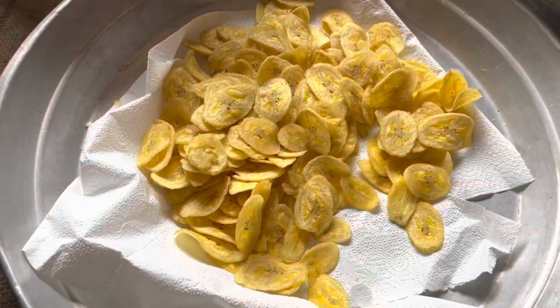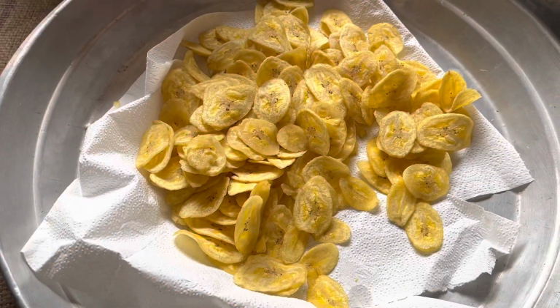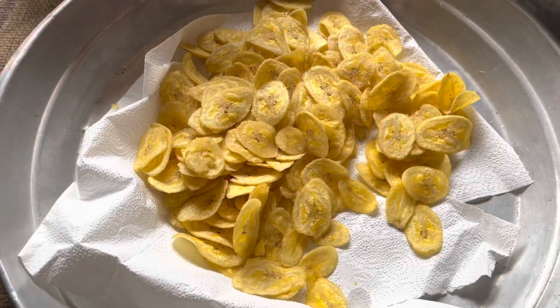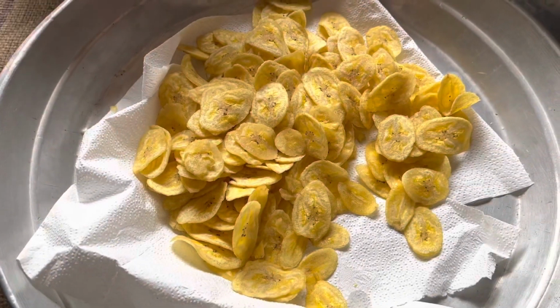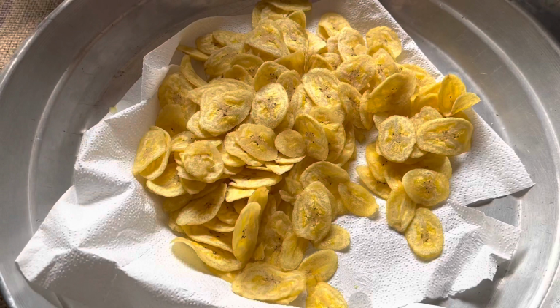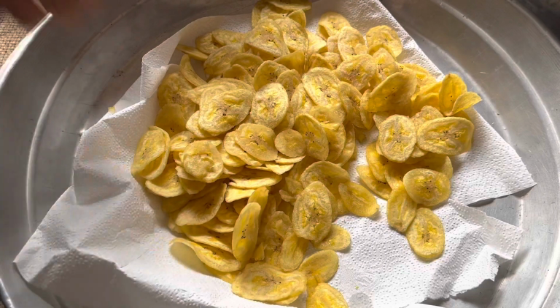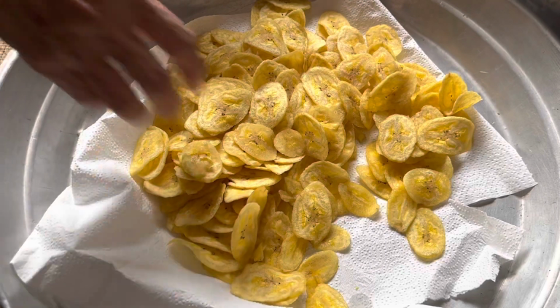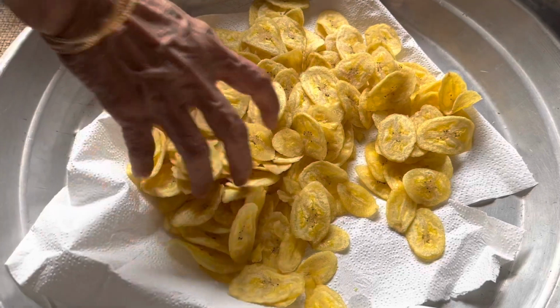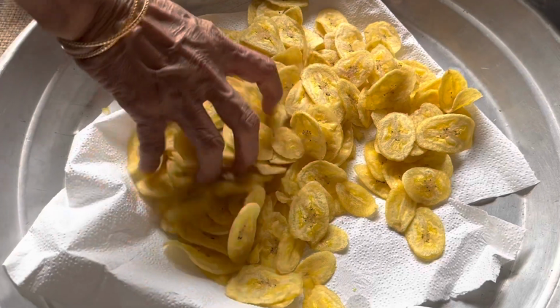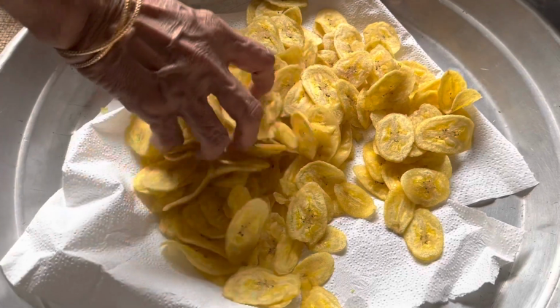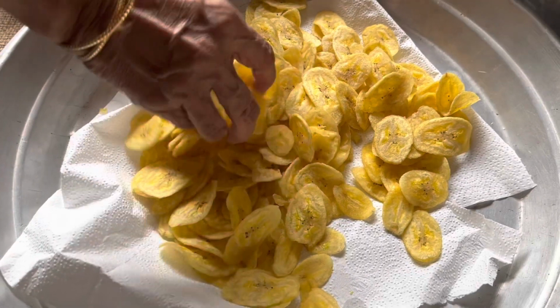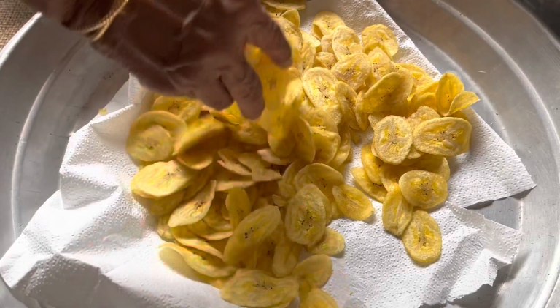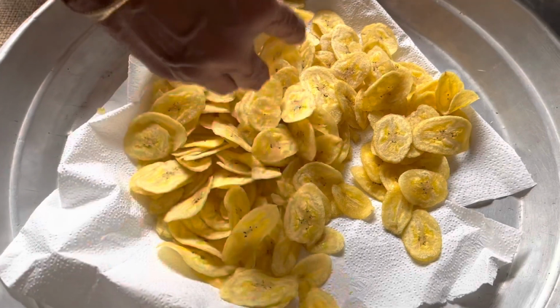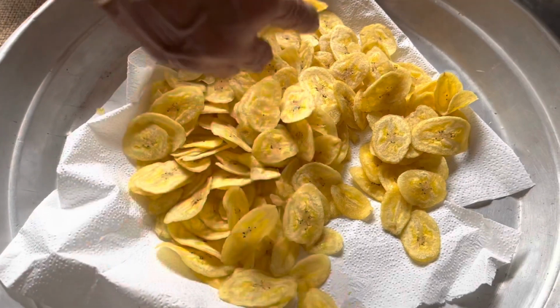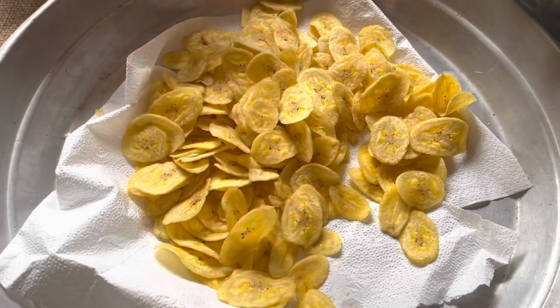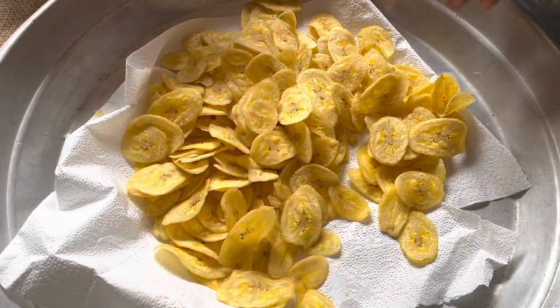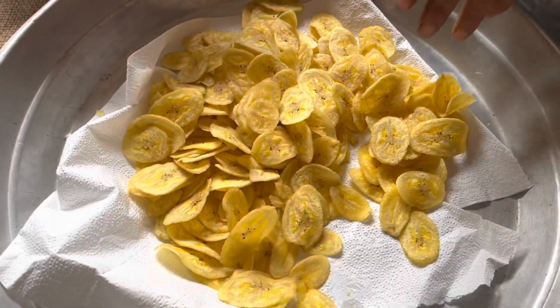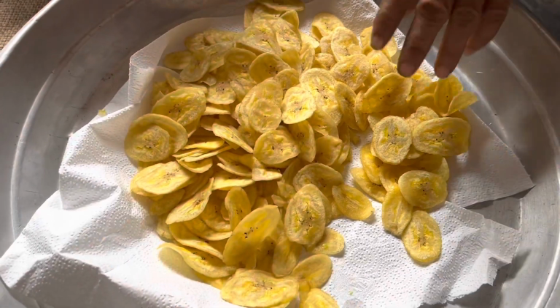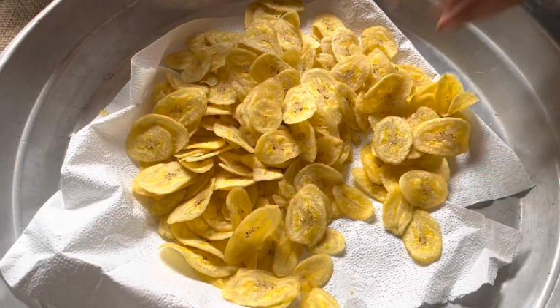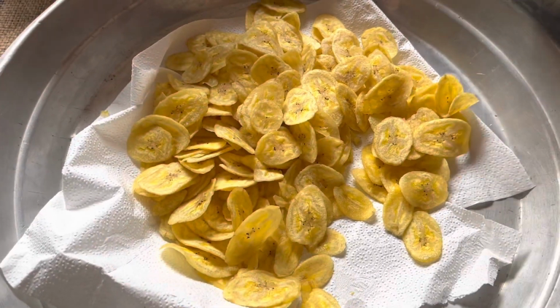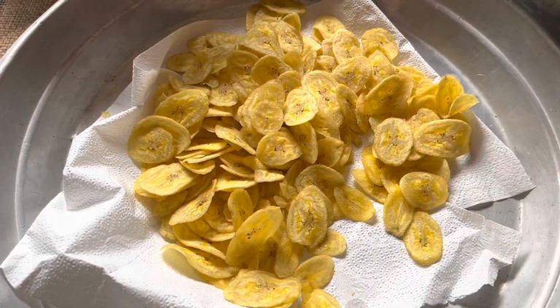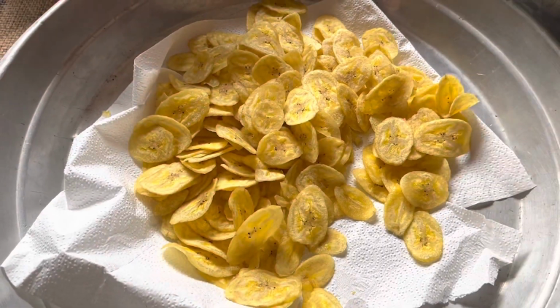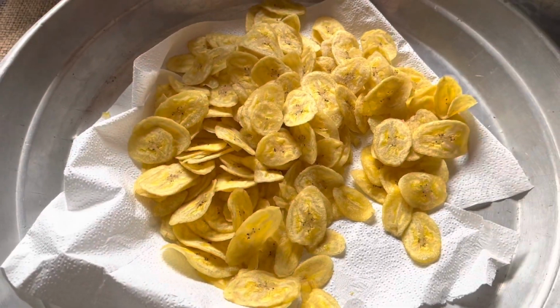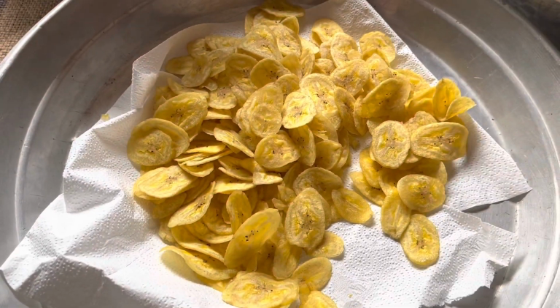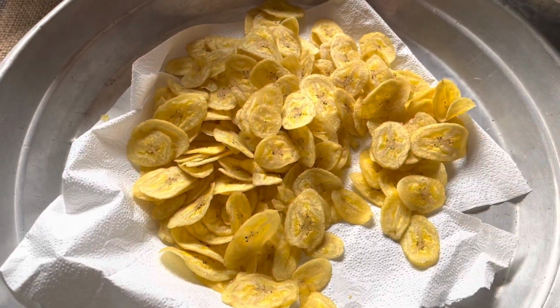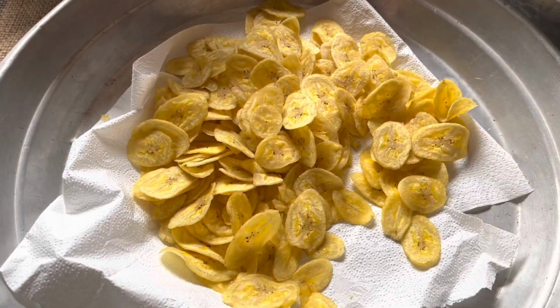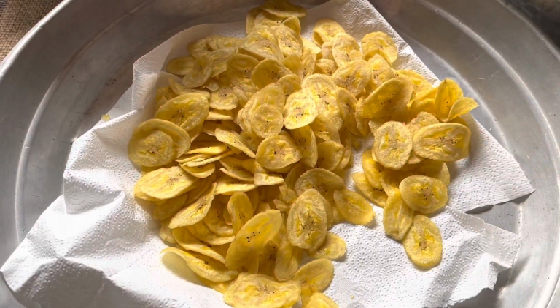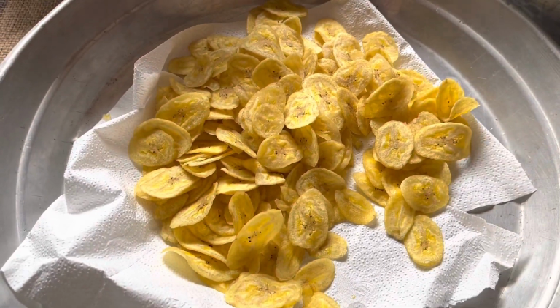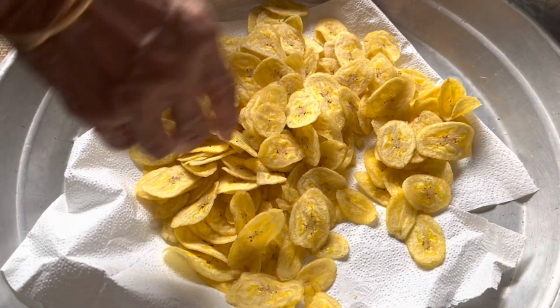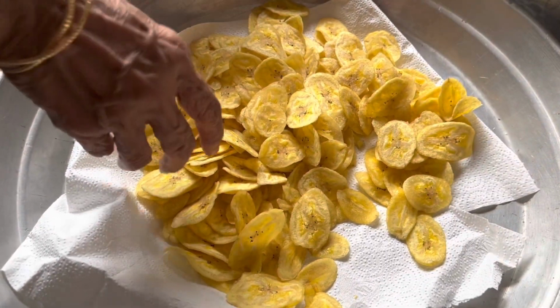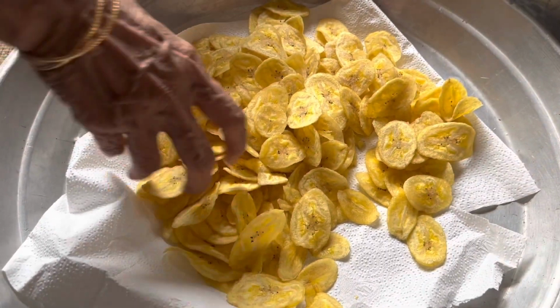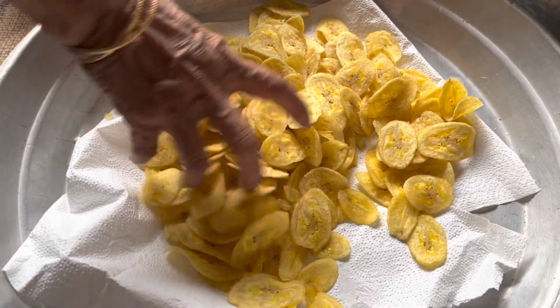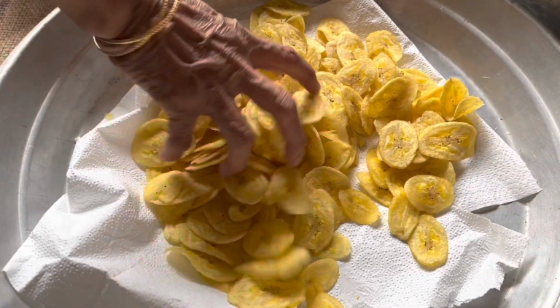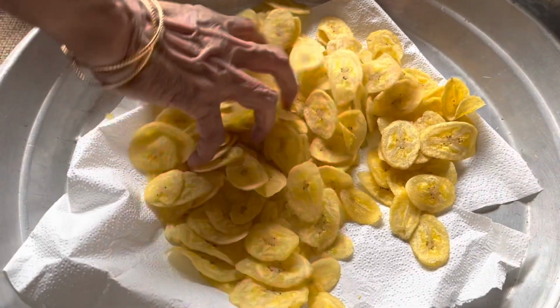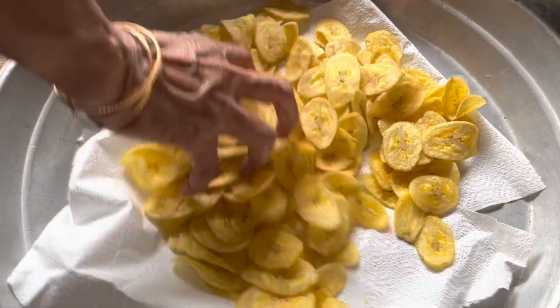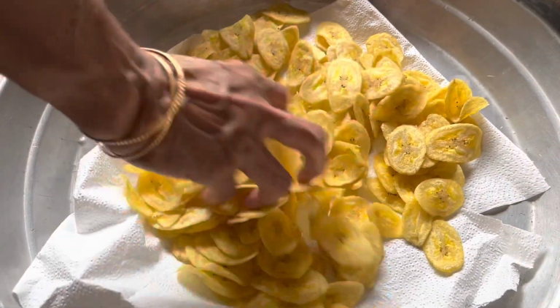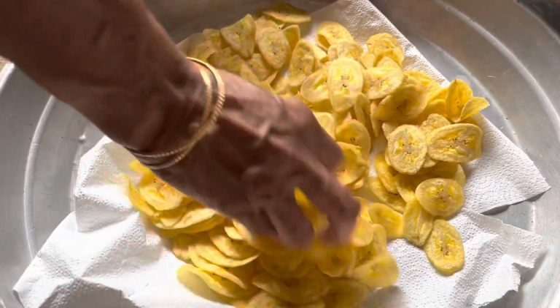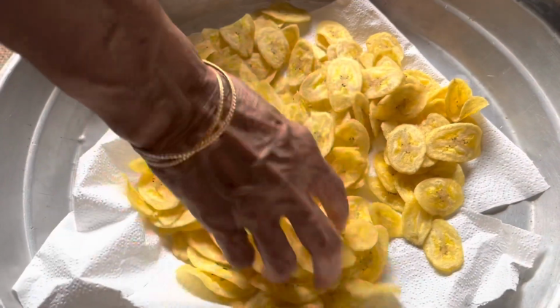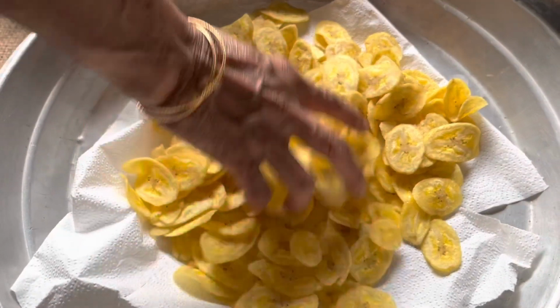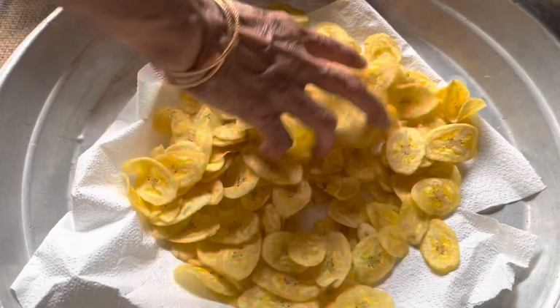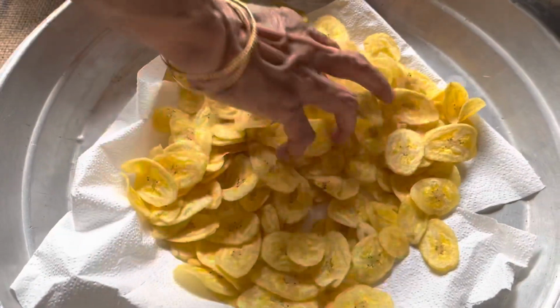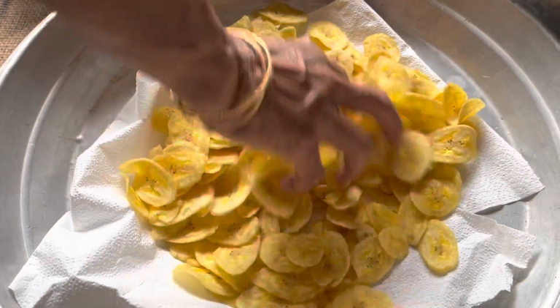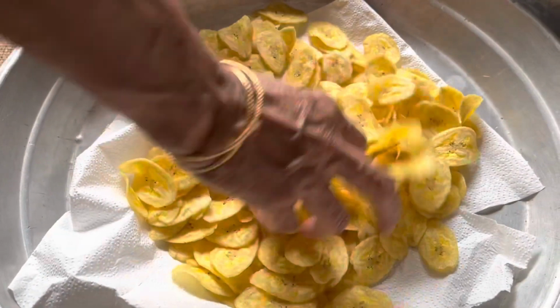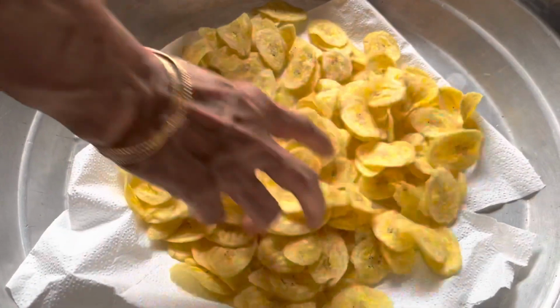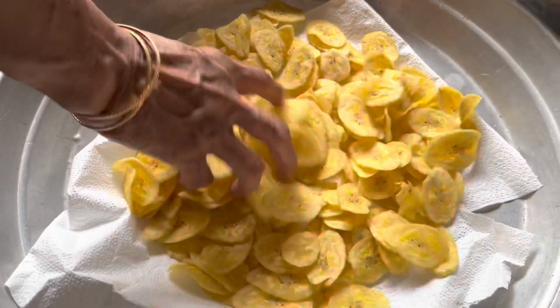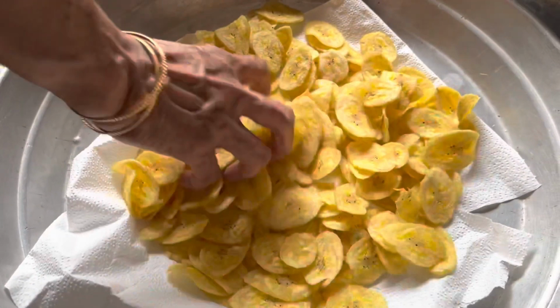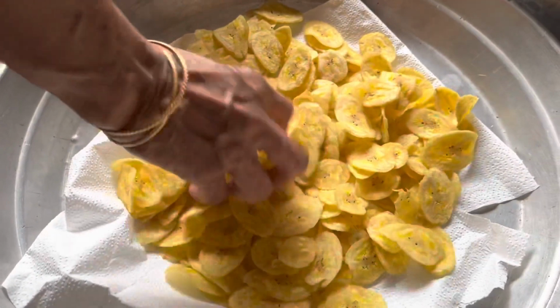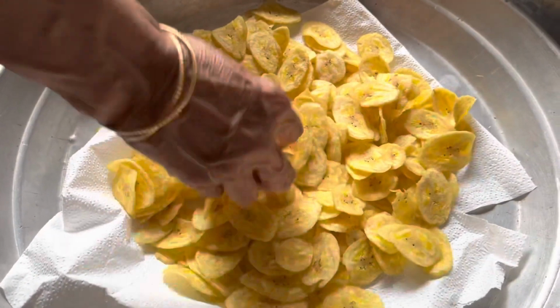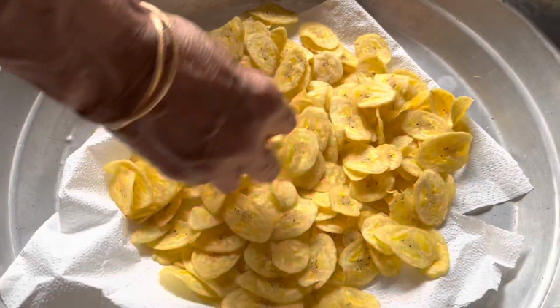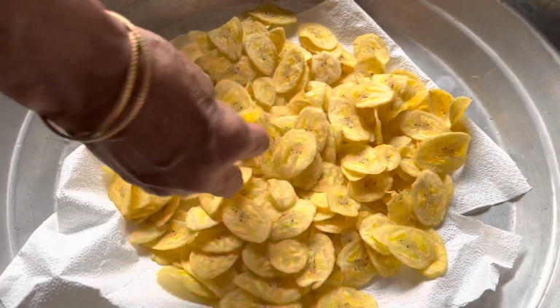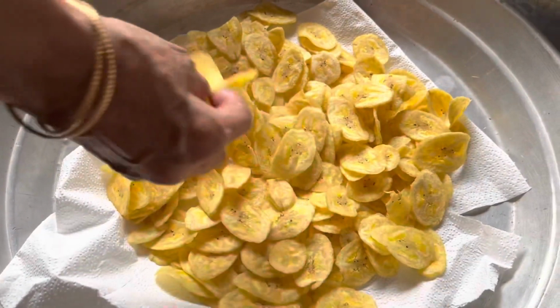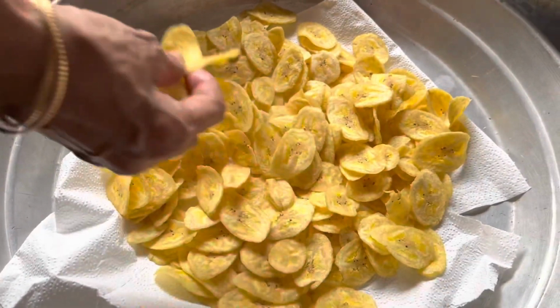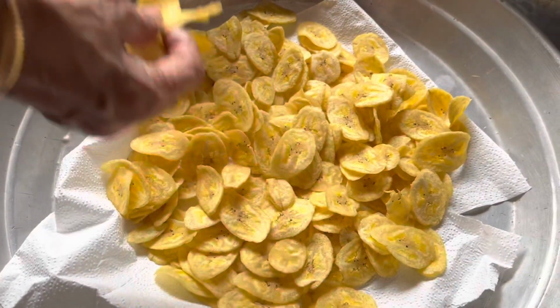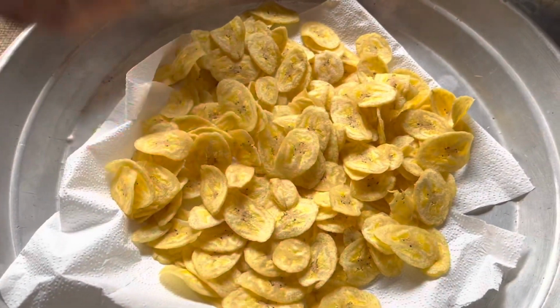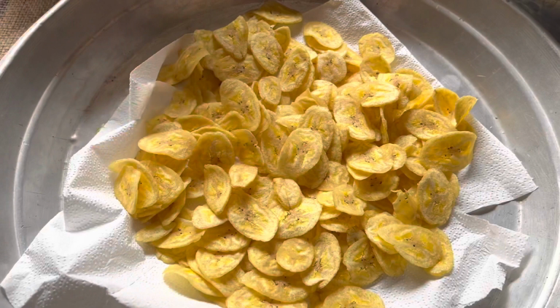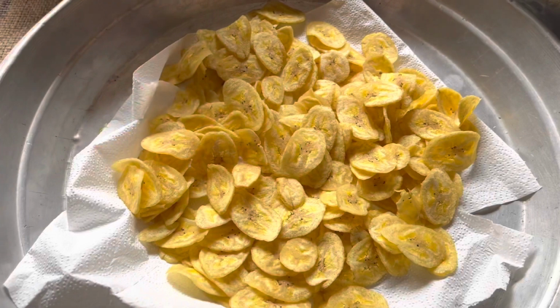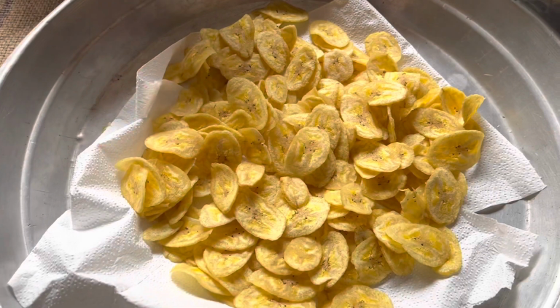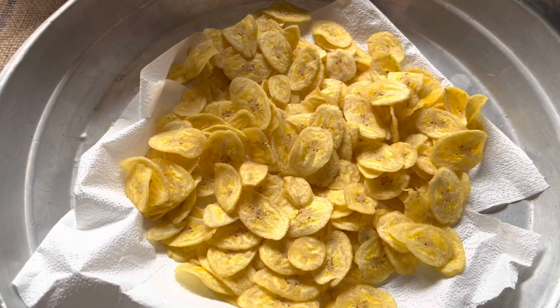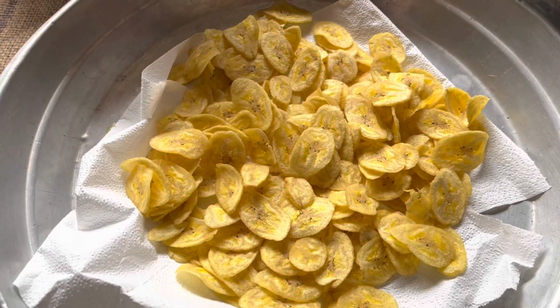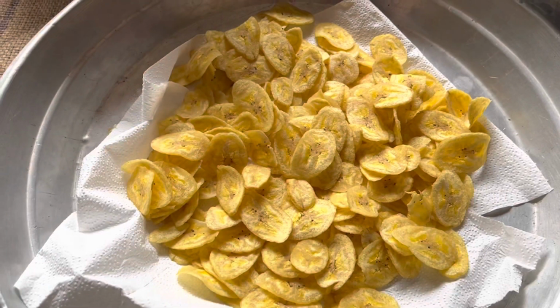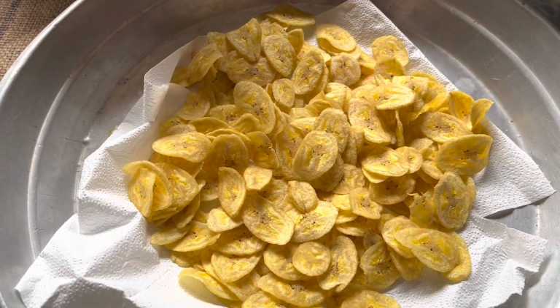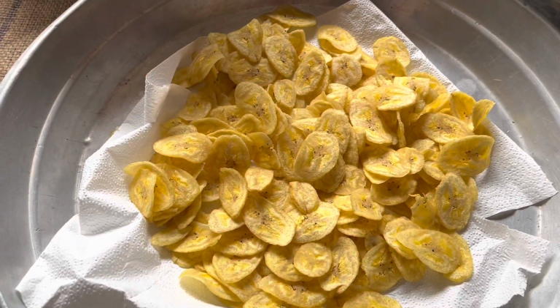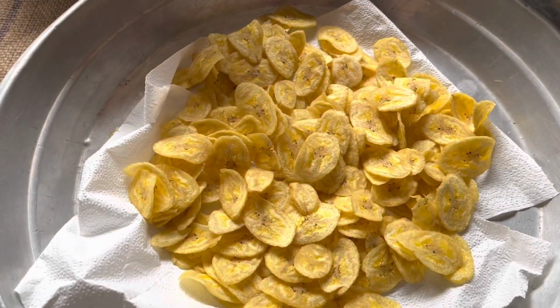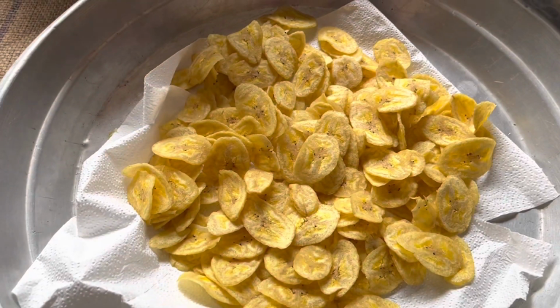The crunchy and fresh anytime snack is ready to be served. Until next time, bye-bye!